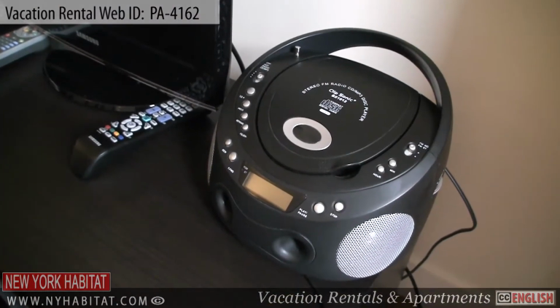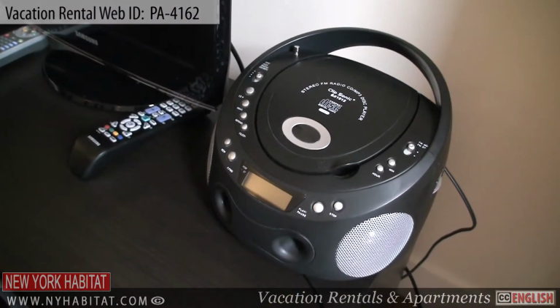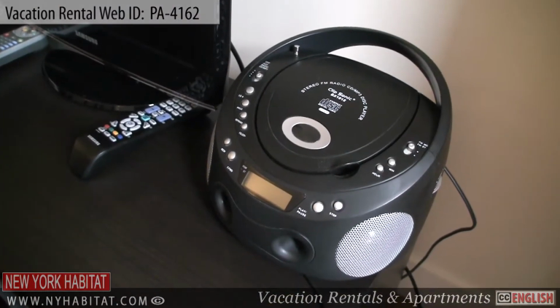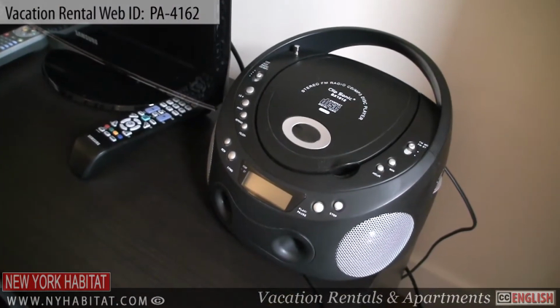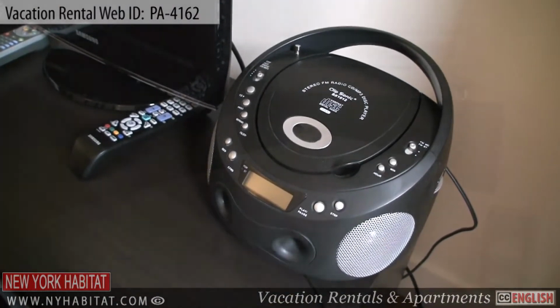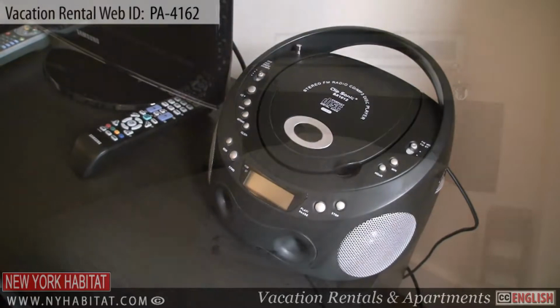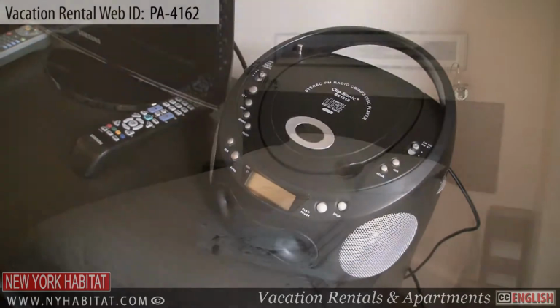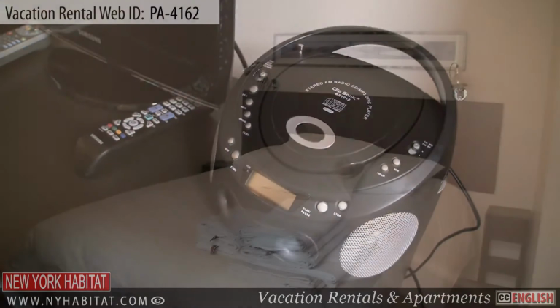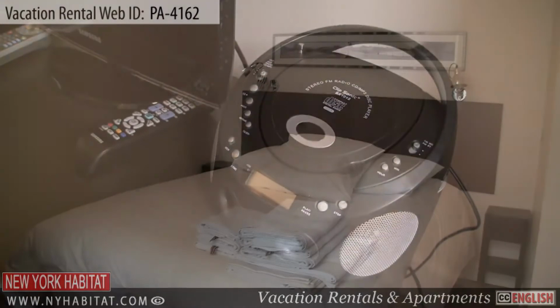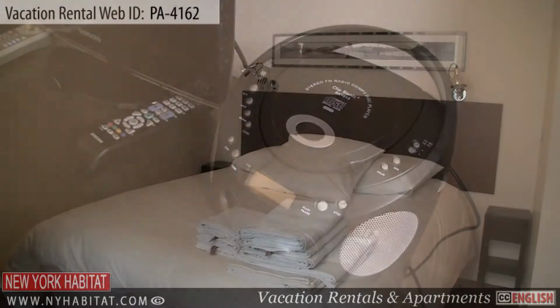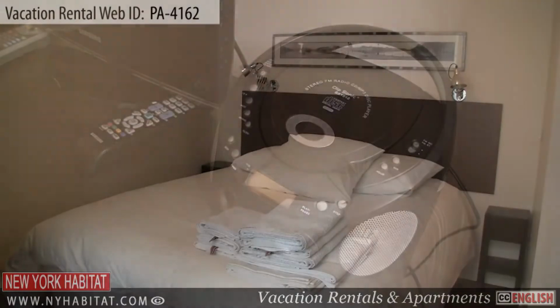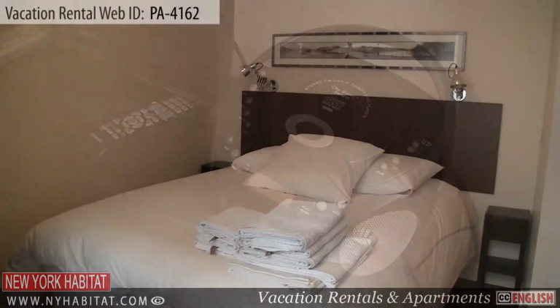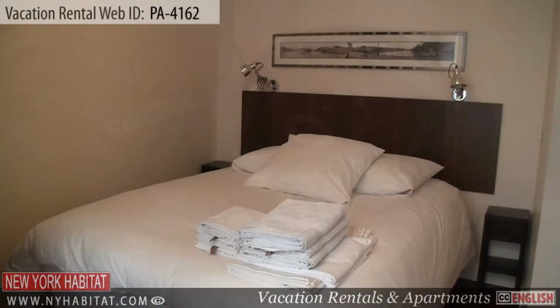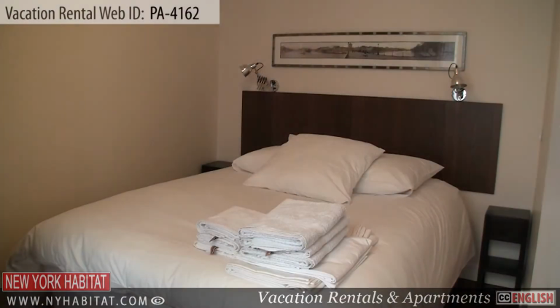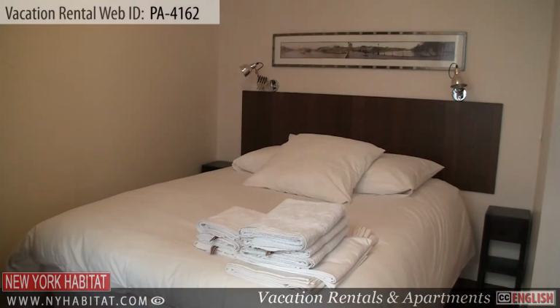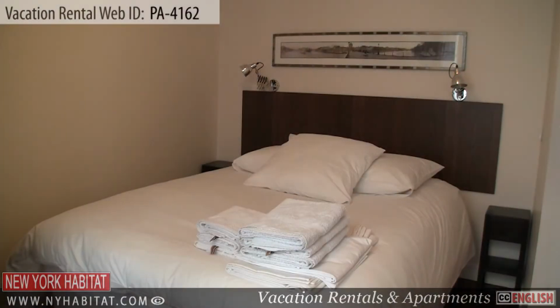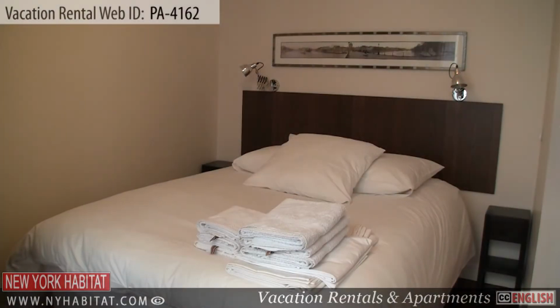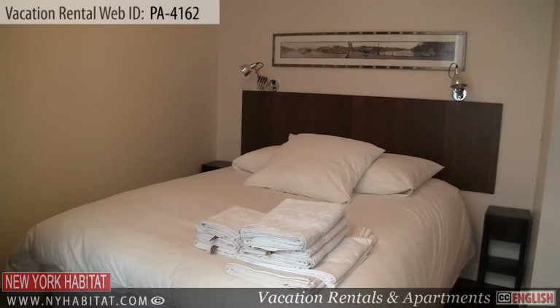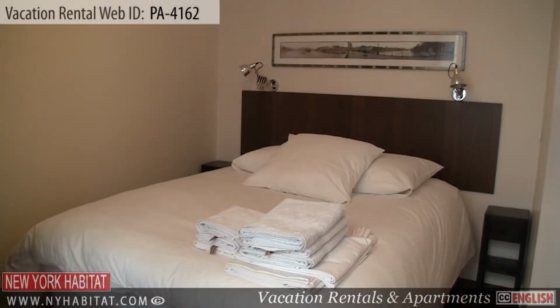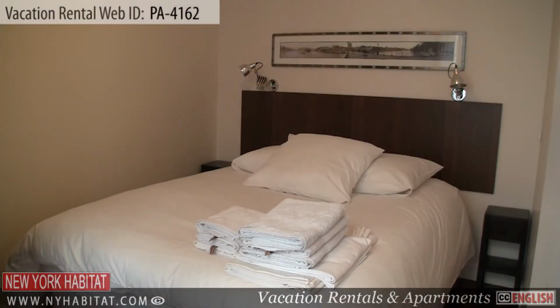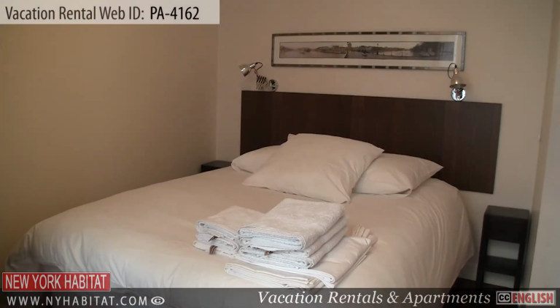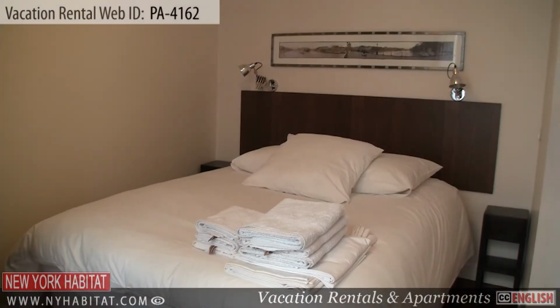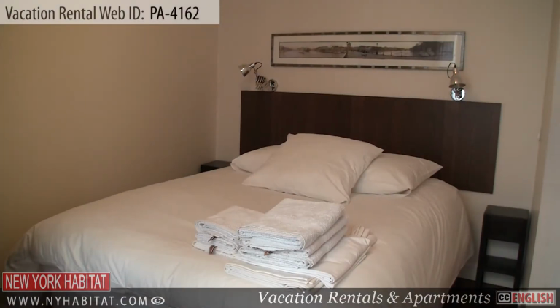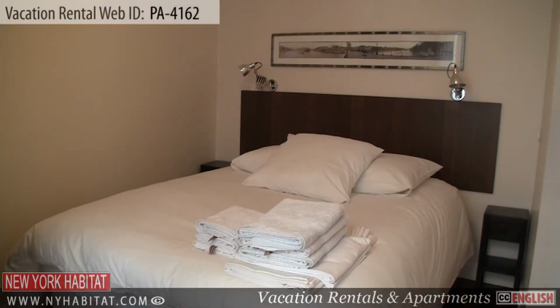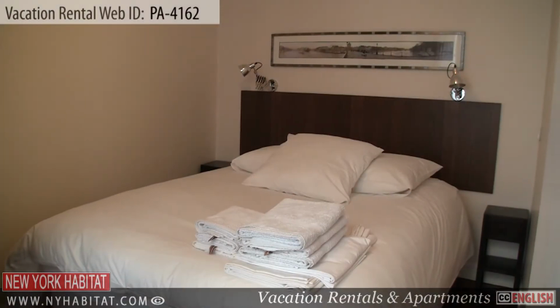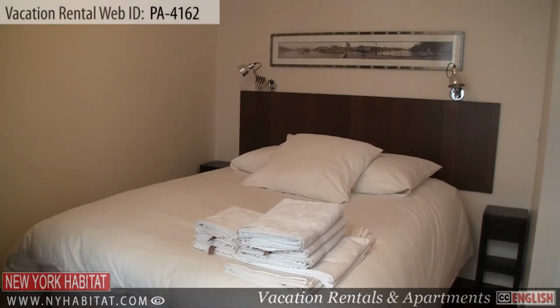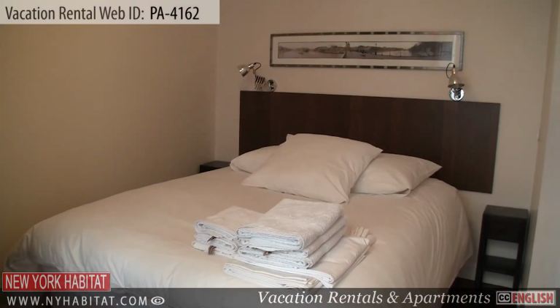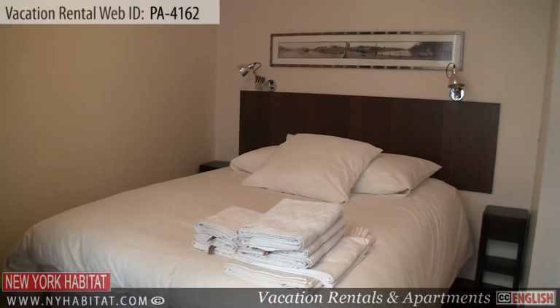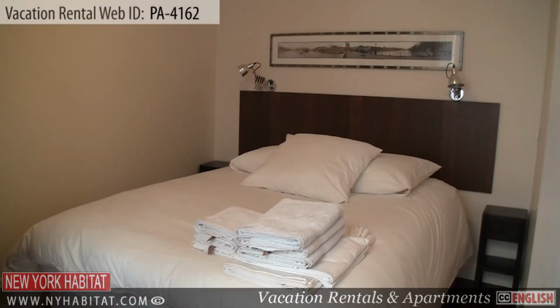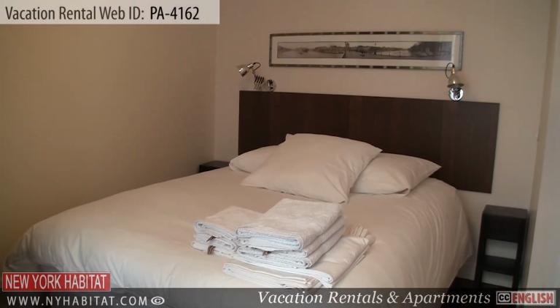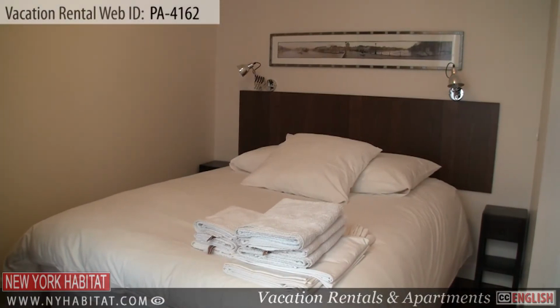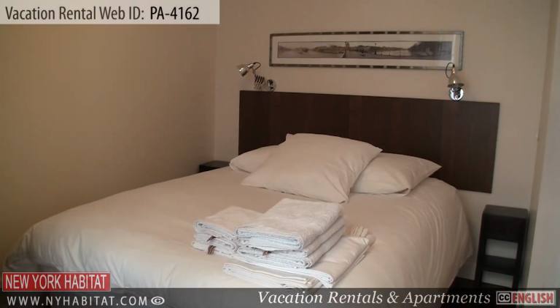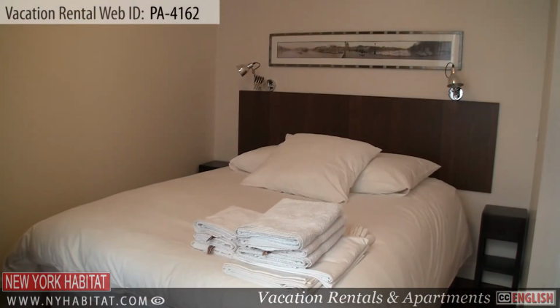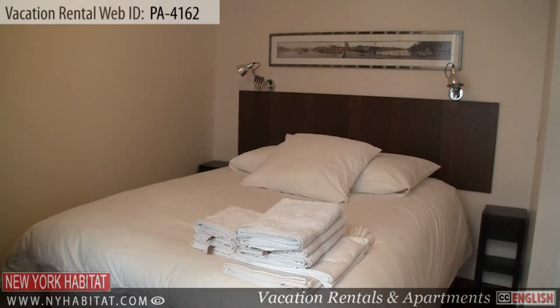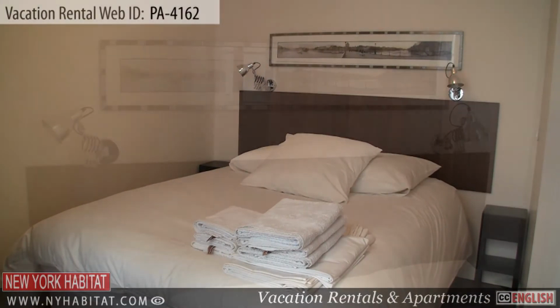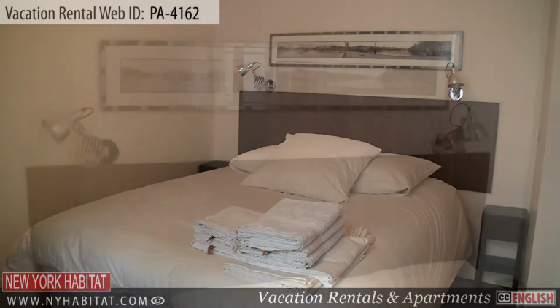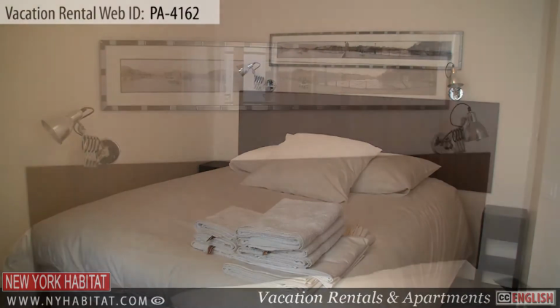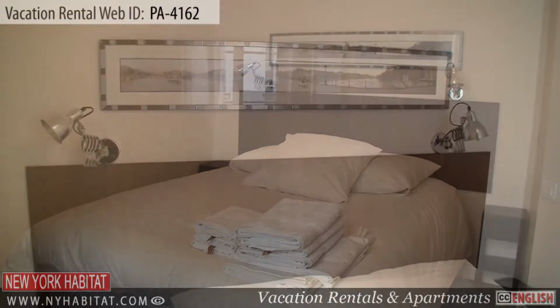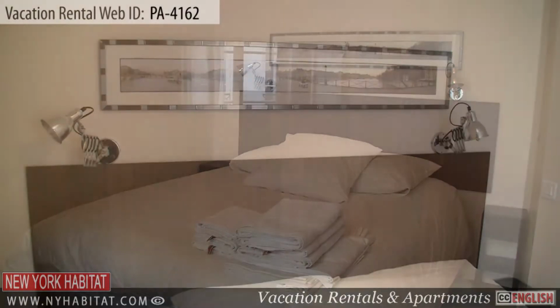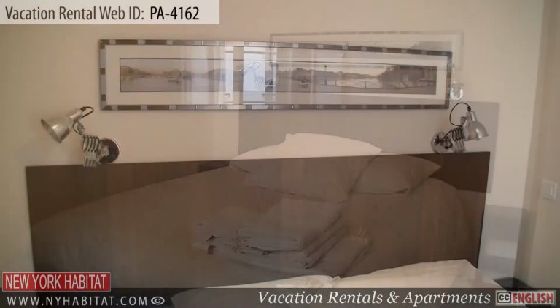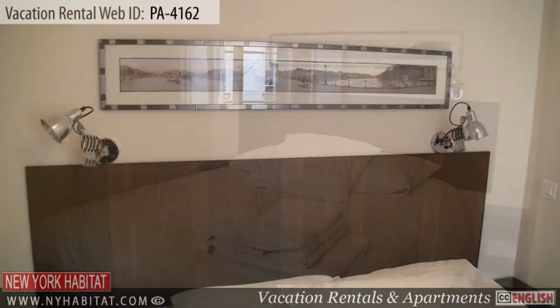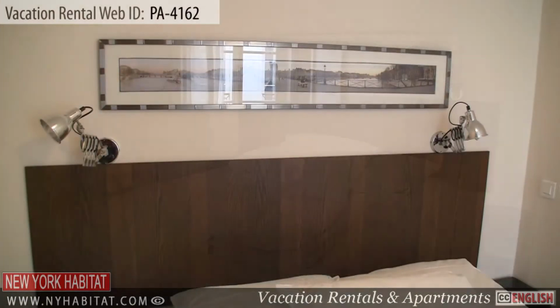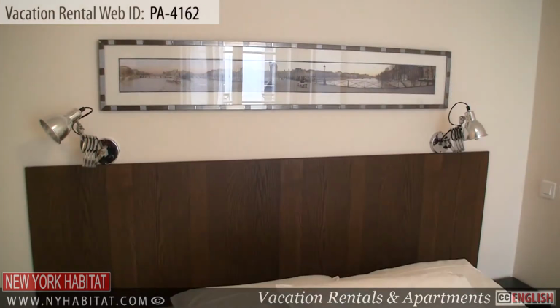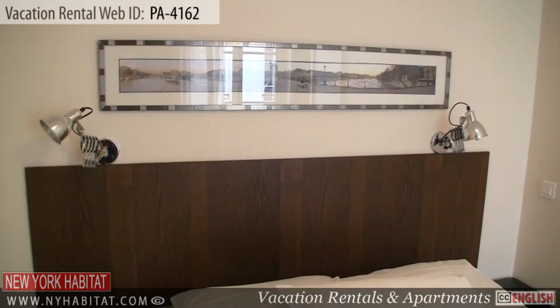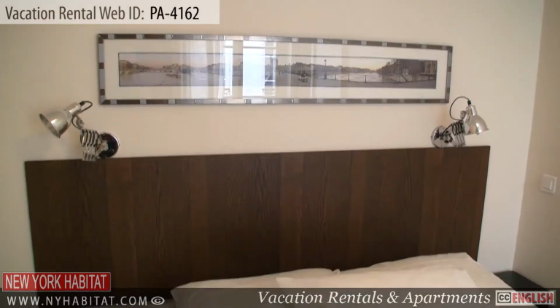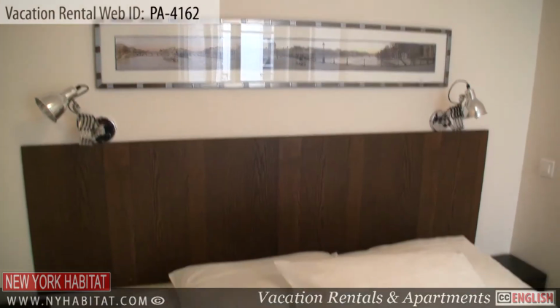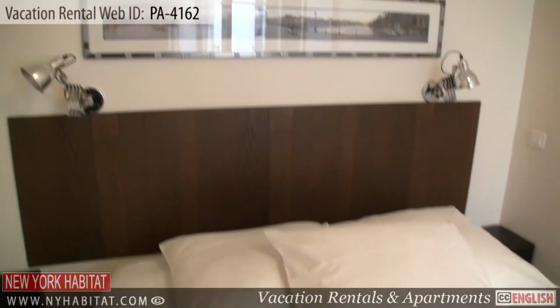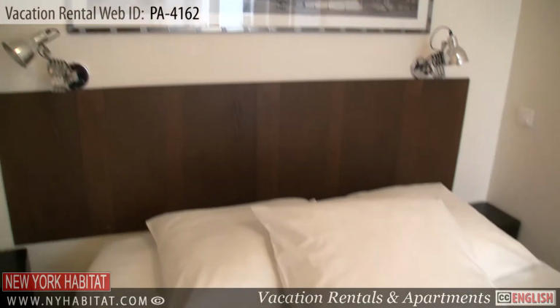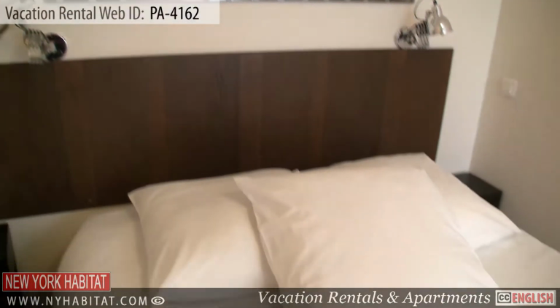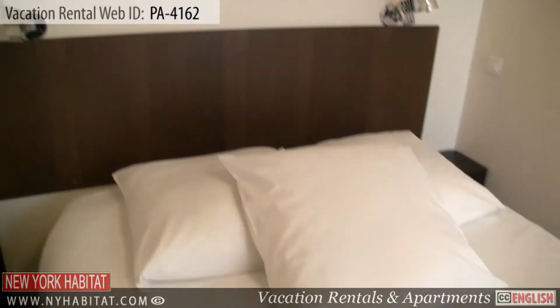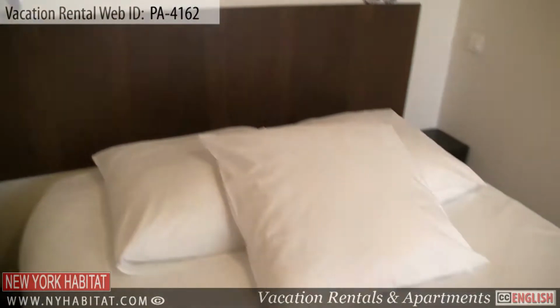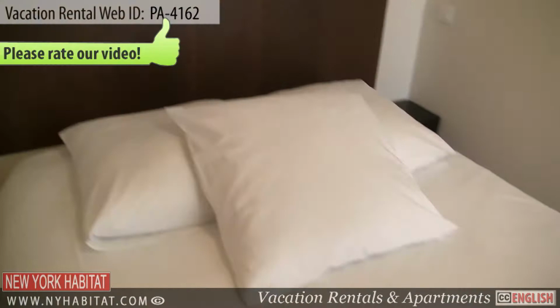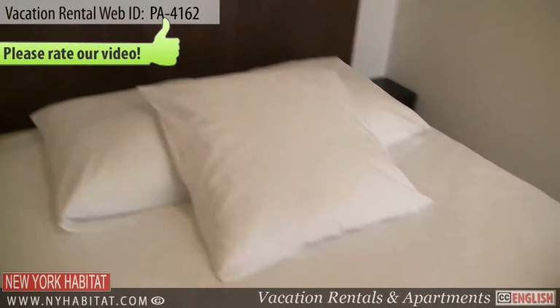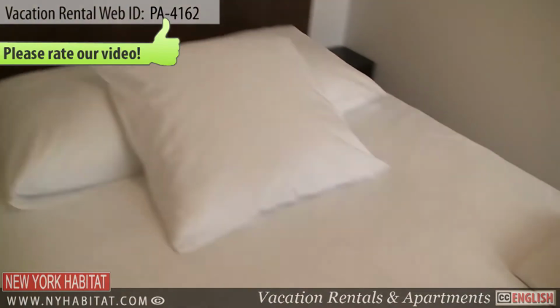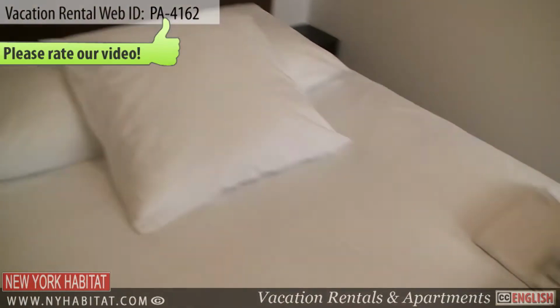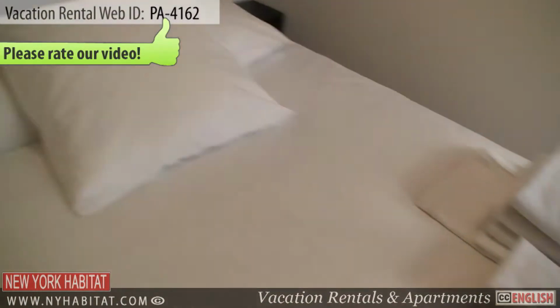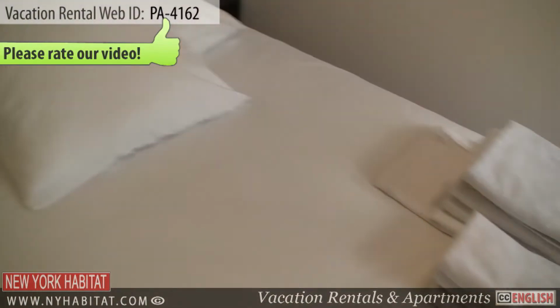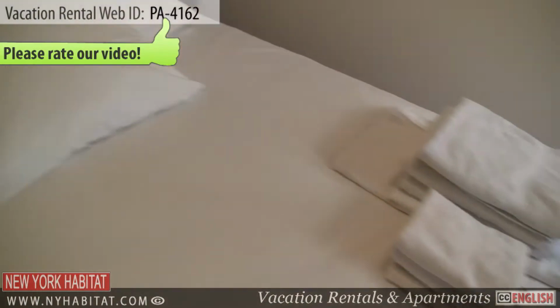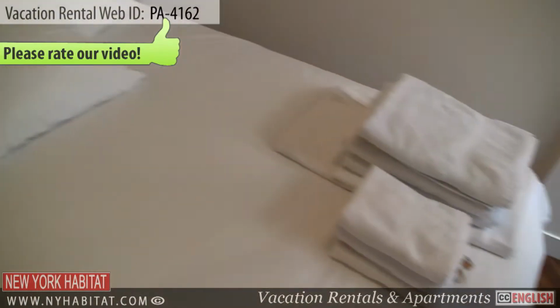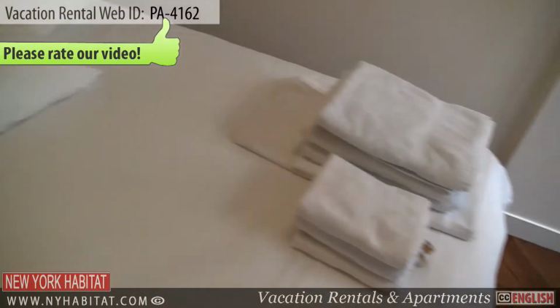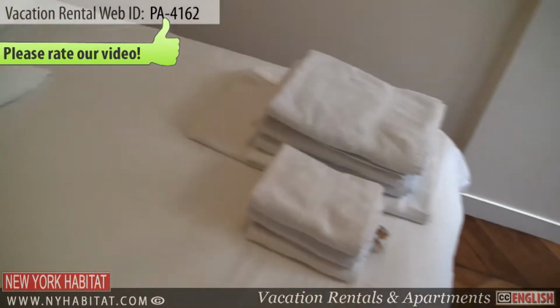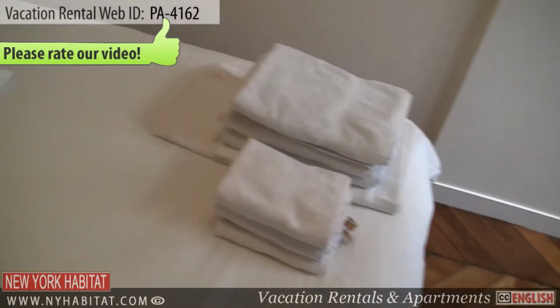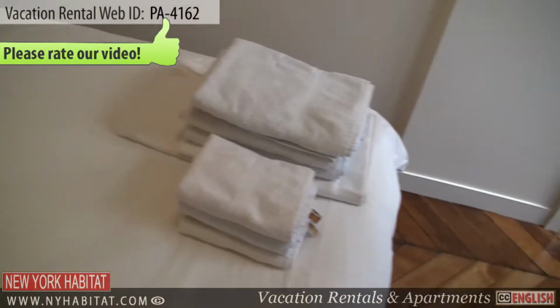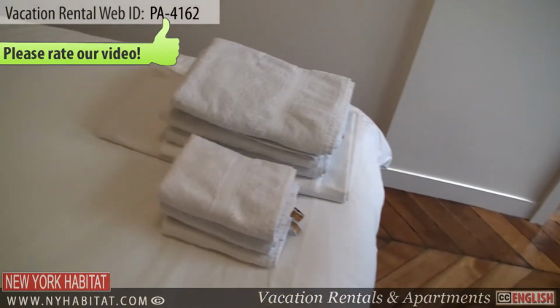Lastly is the bedroom. This bedroom is furnished with a double size bed. The window in this room has a view of the courtyard.